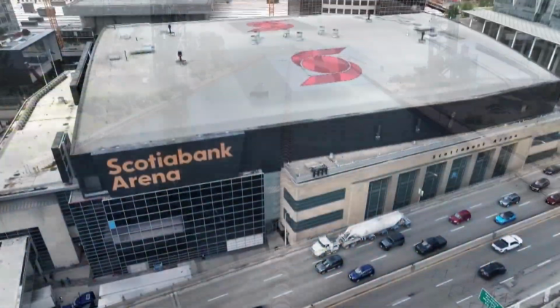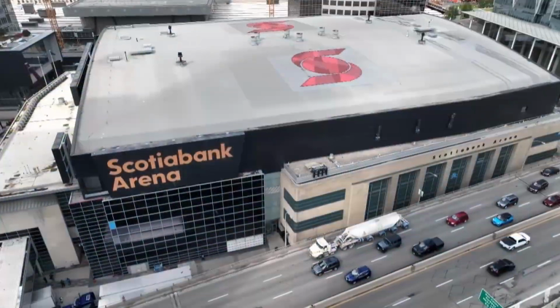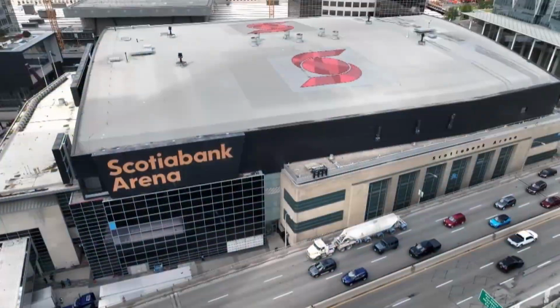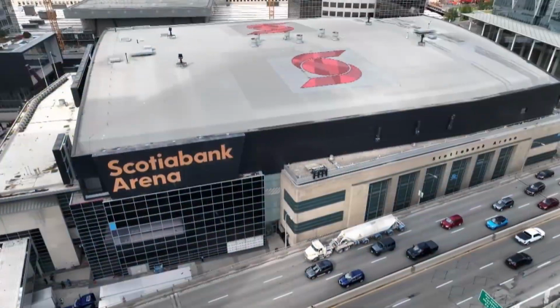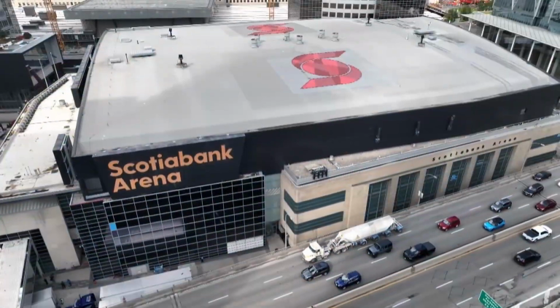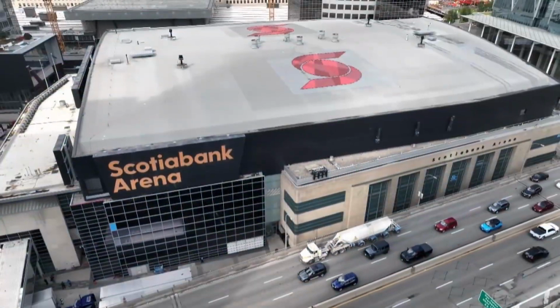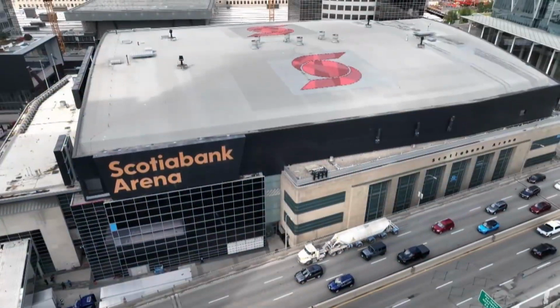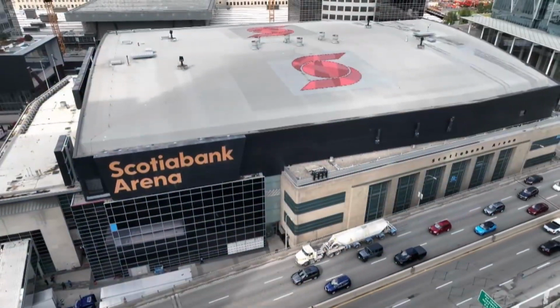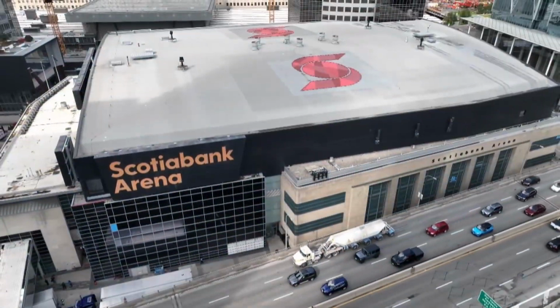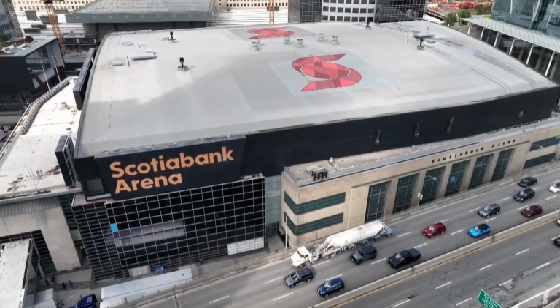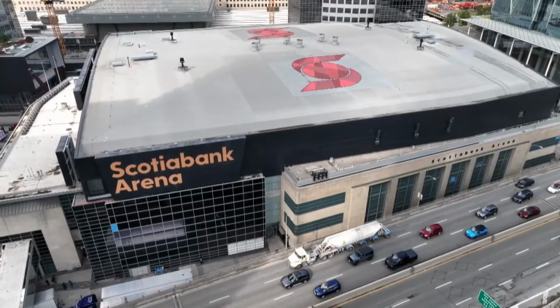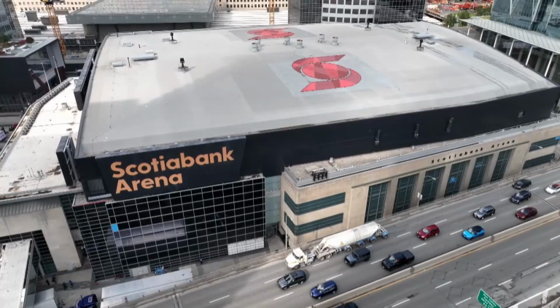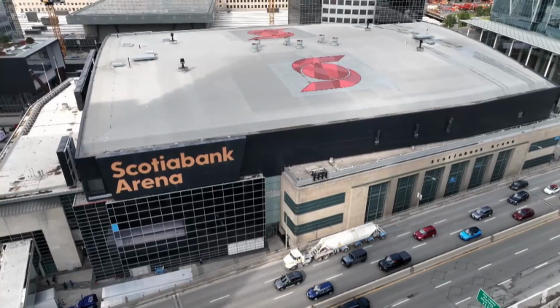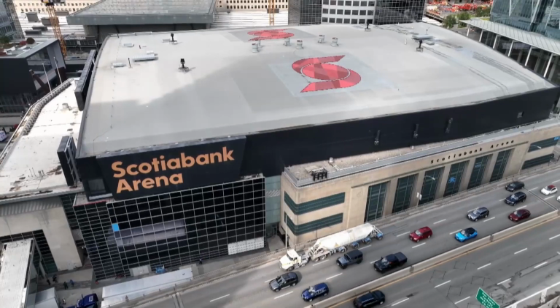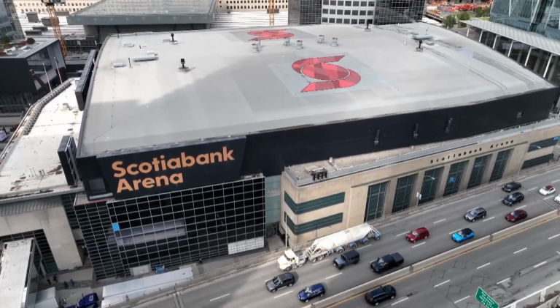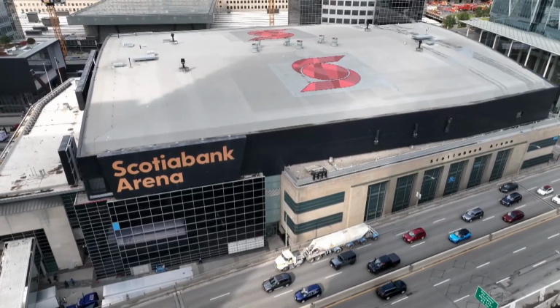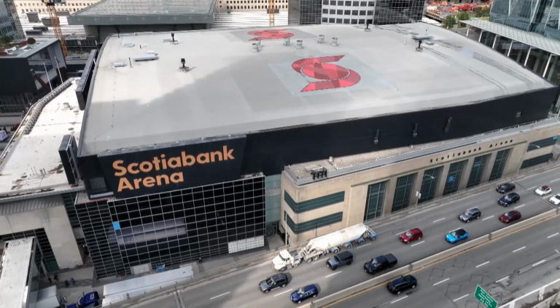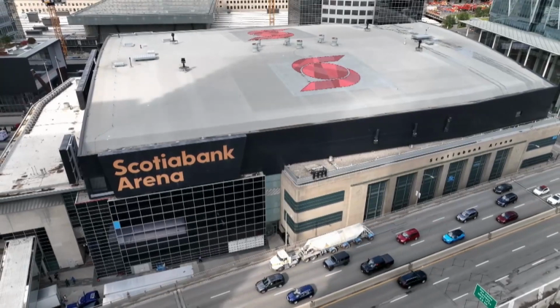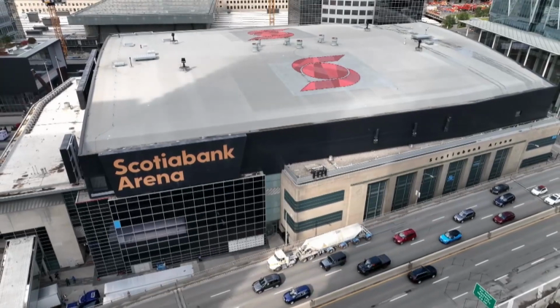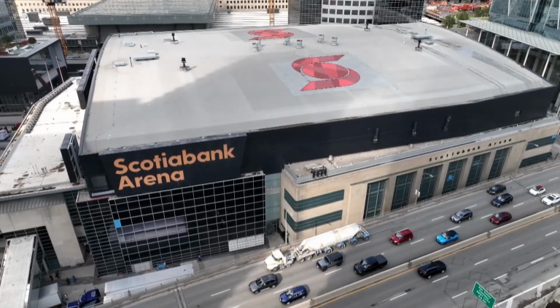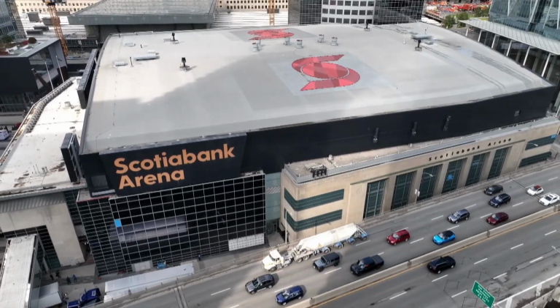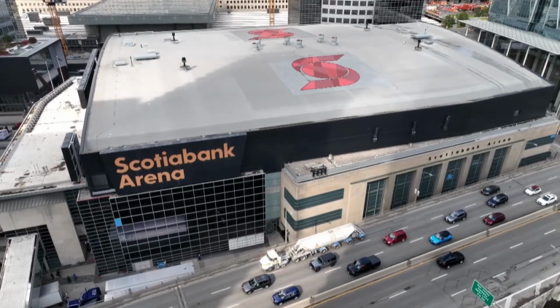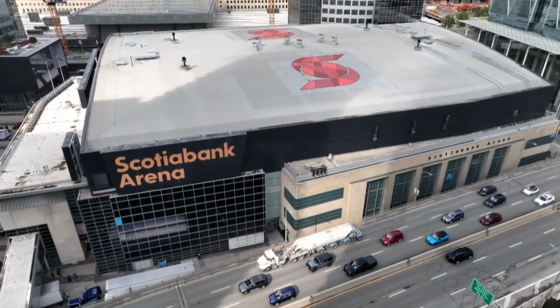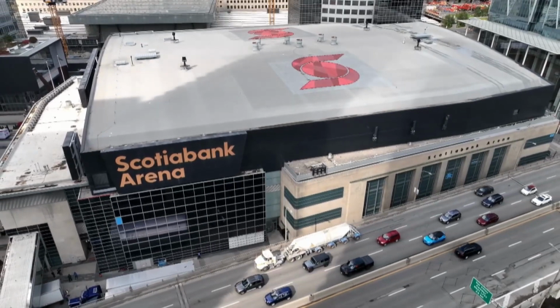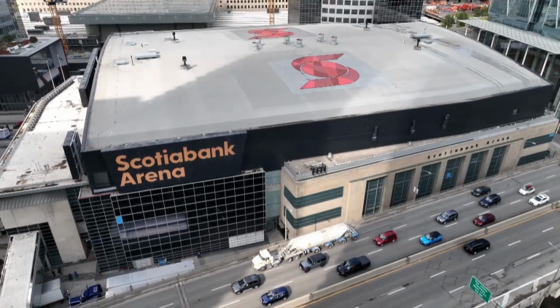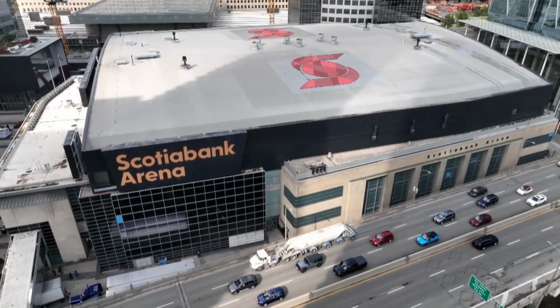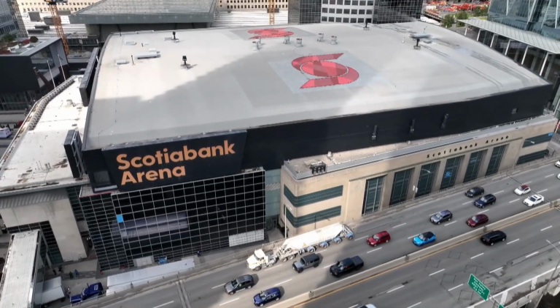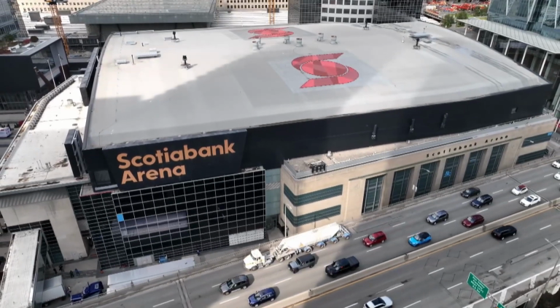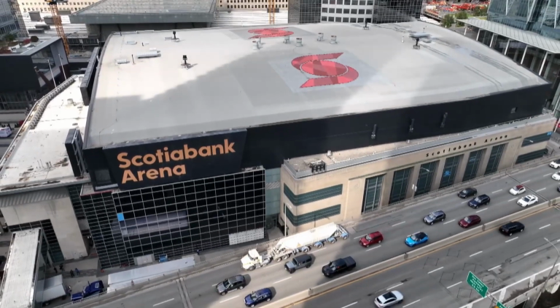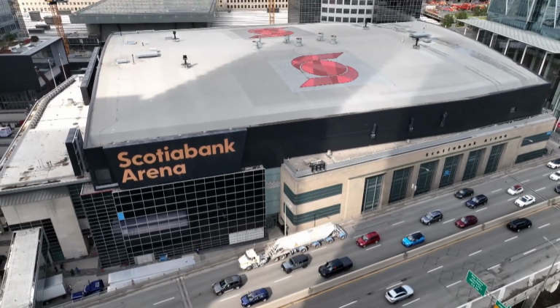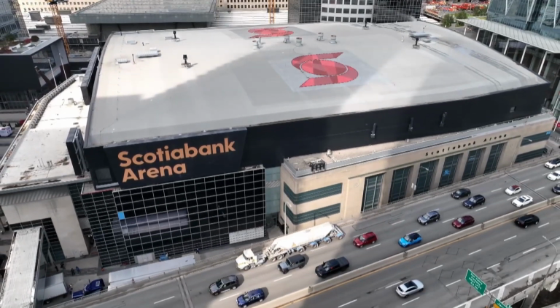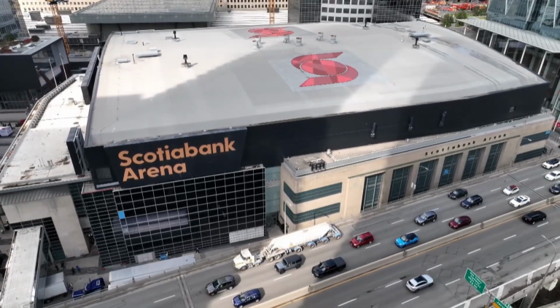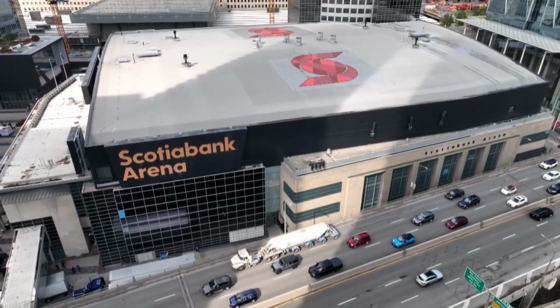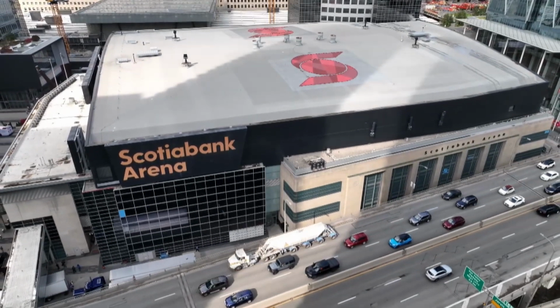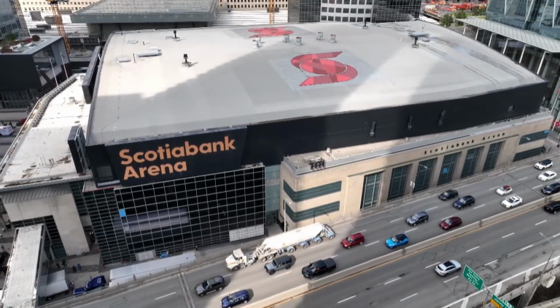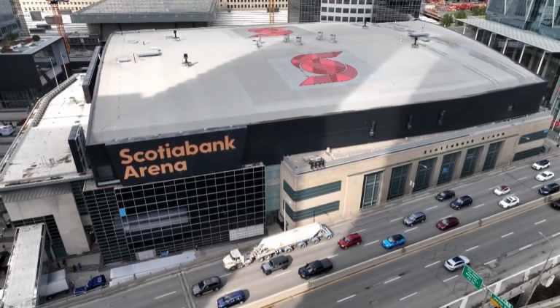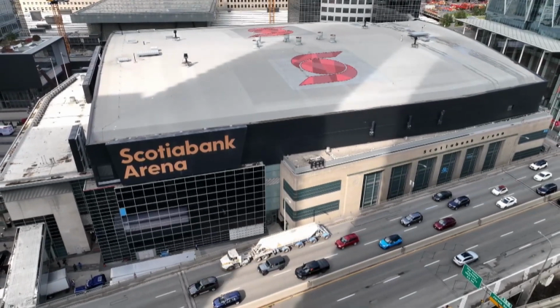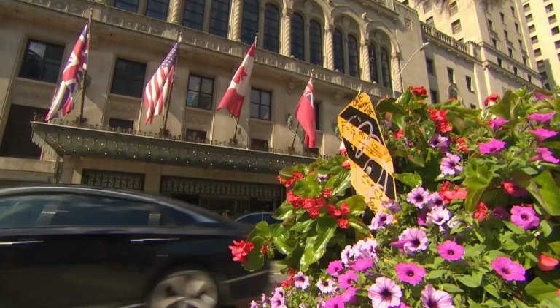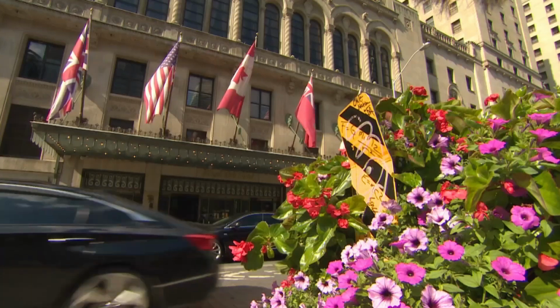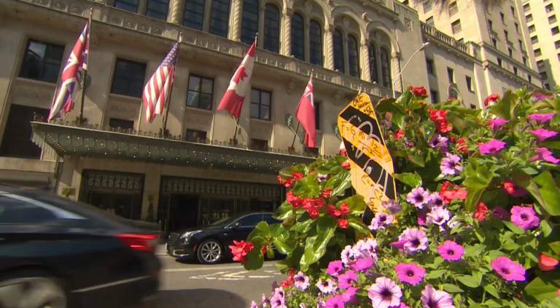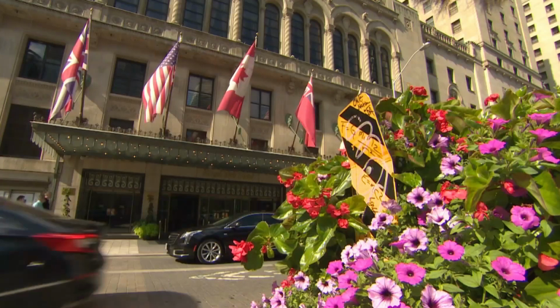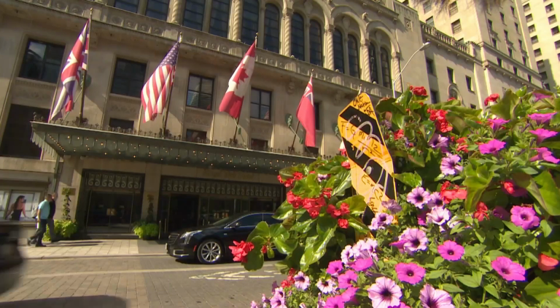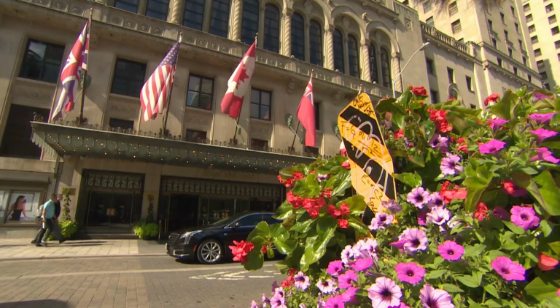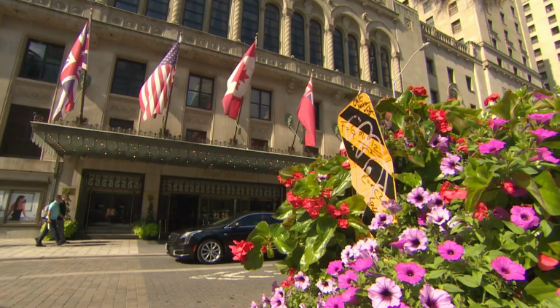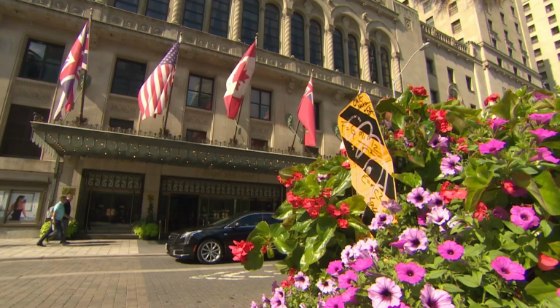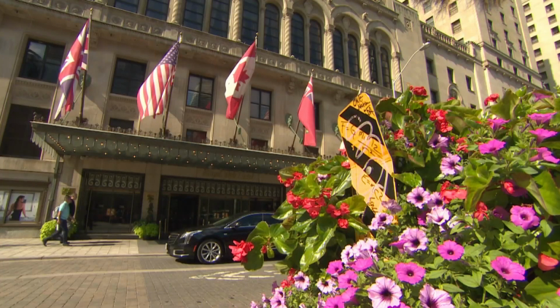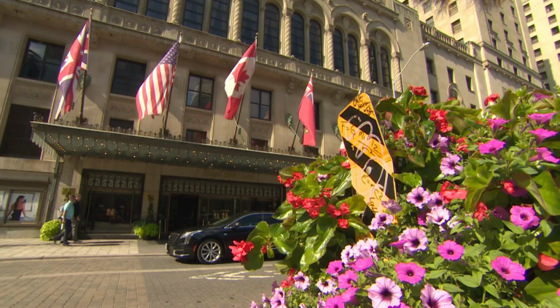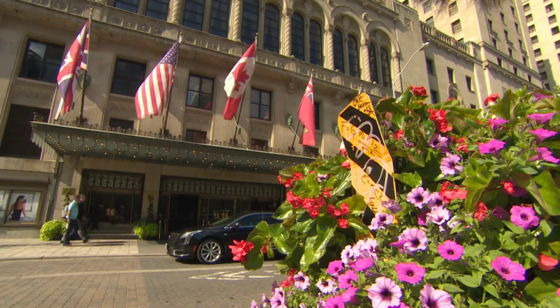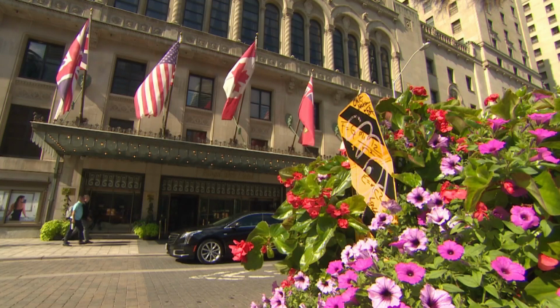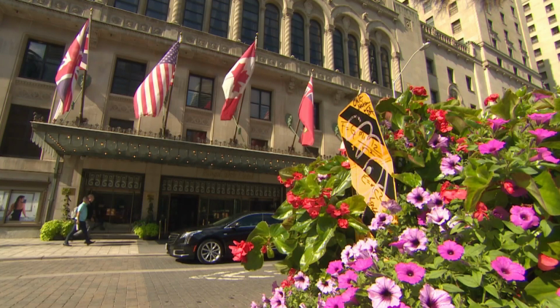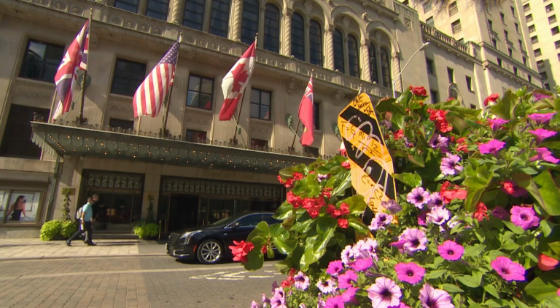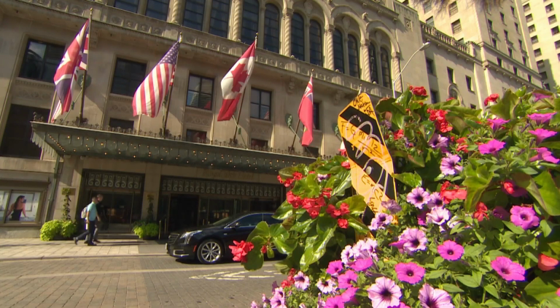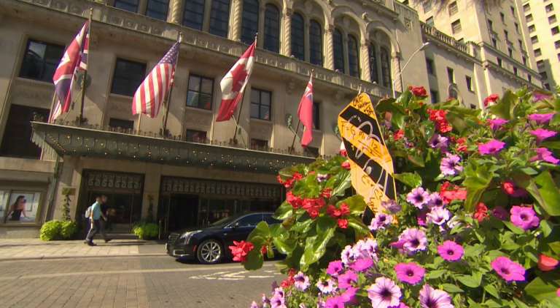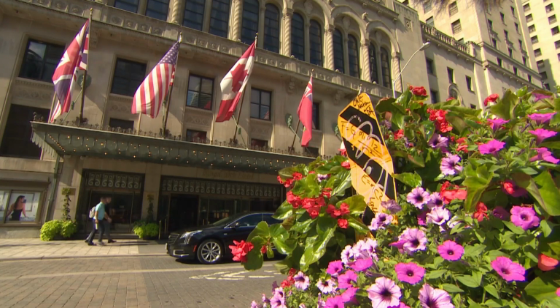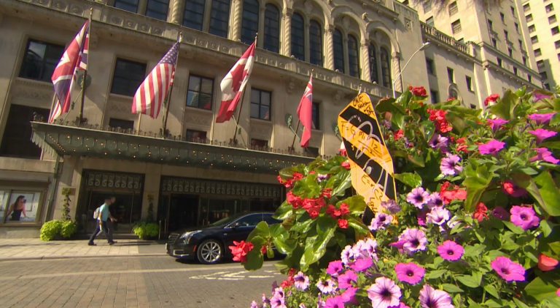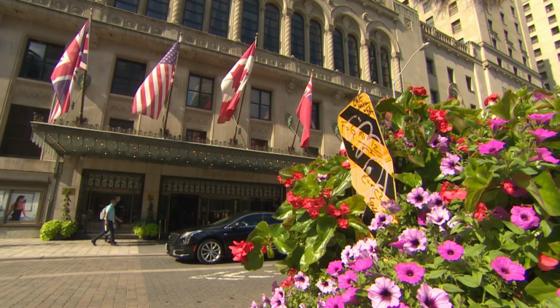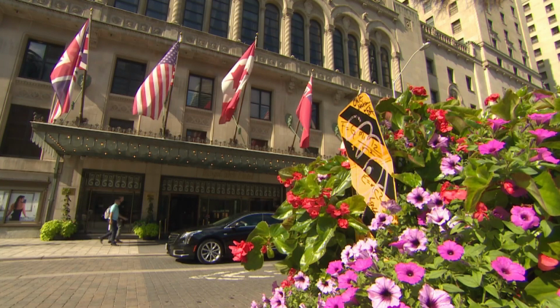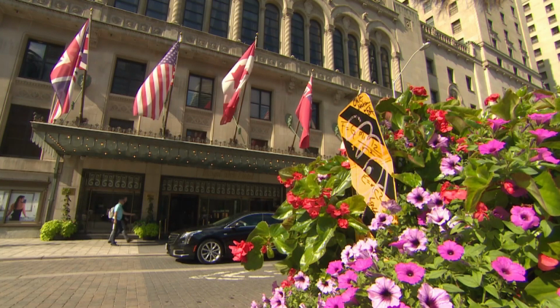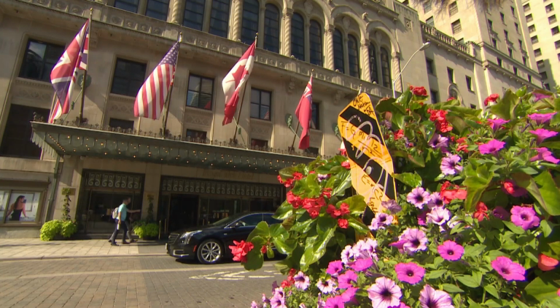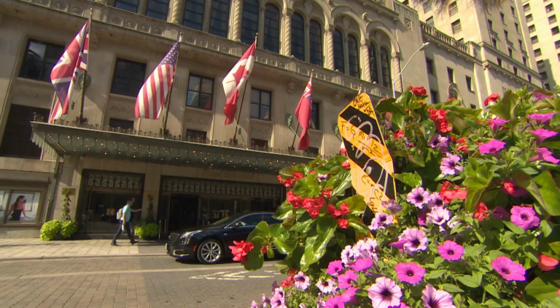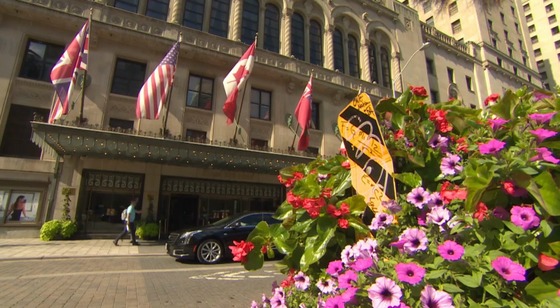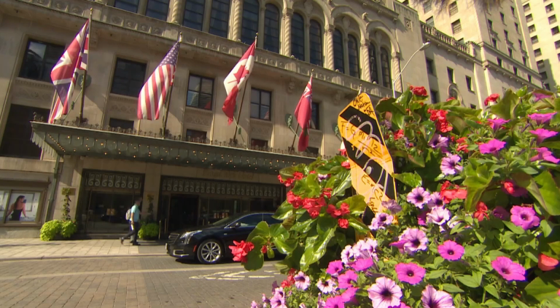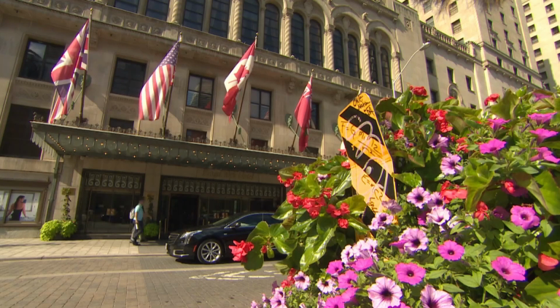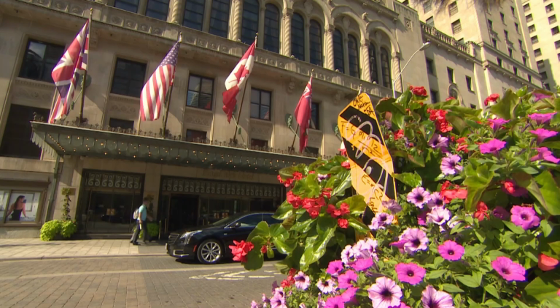The technology also cools notable landmarks like the Scotiabank Arena, the Fairmont Royal York Hotel, and Brookfield Place.